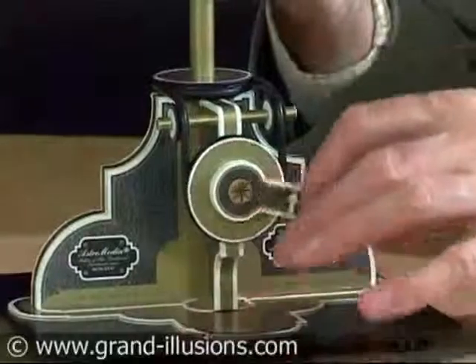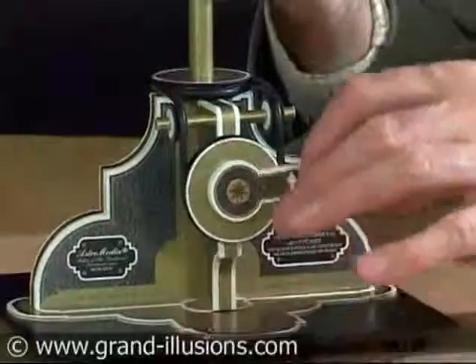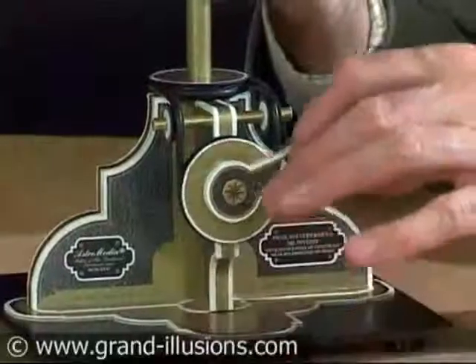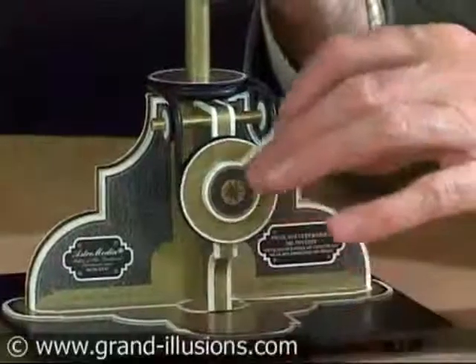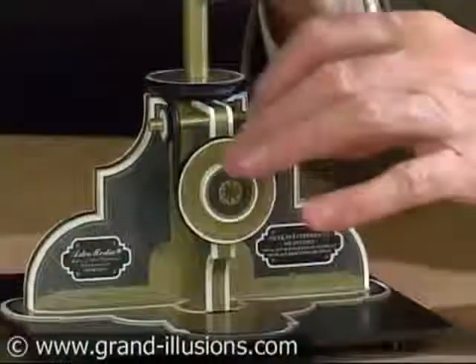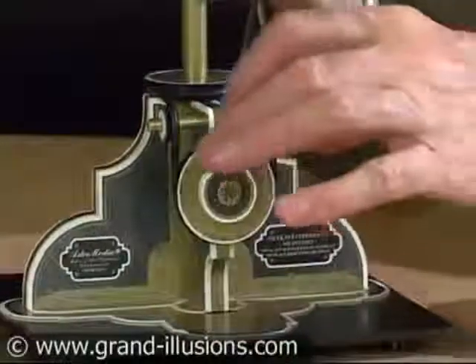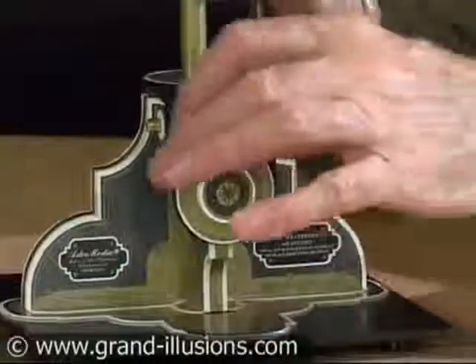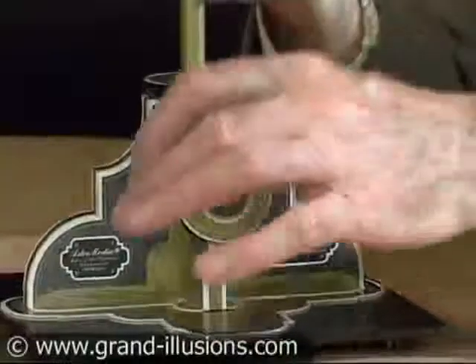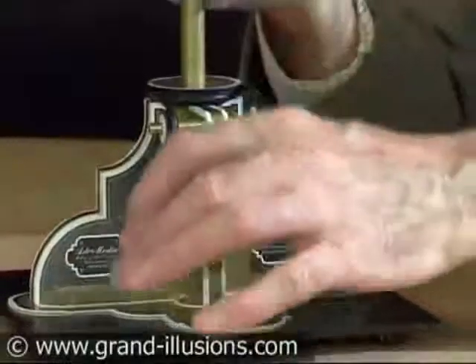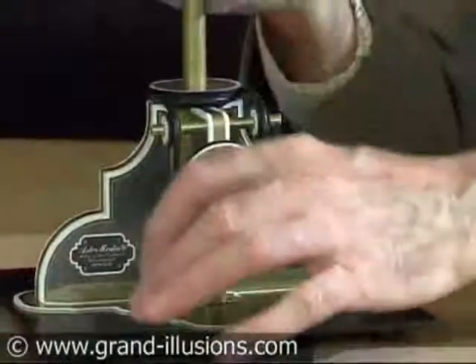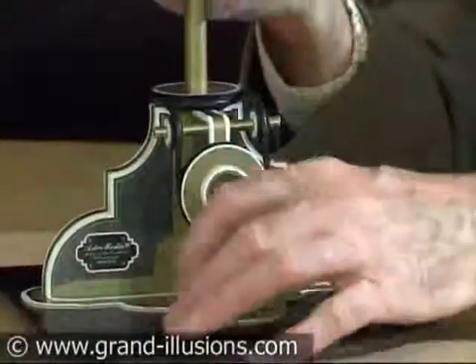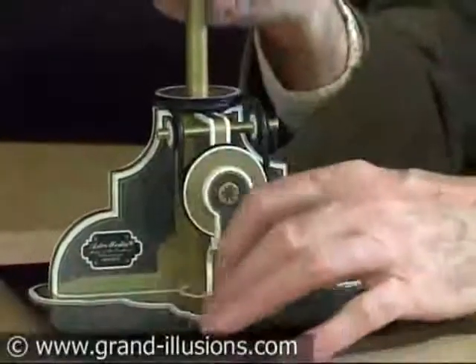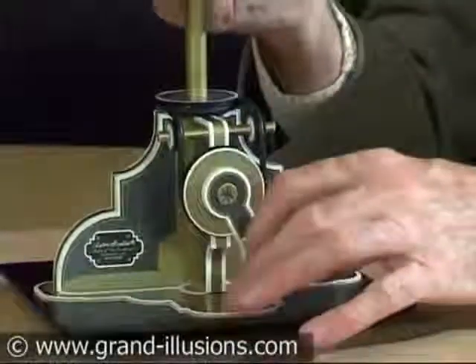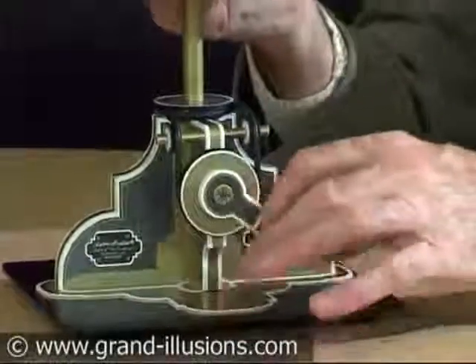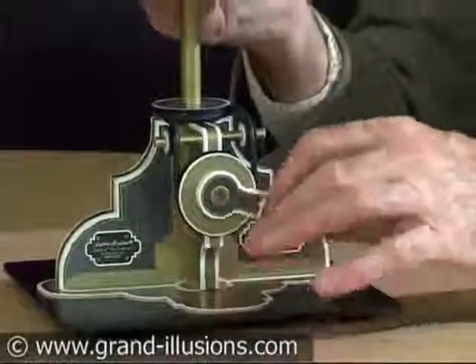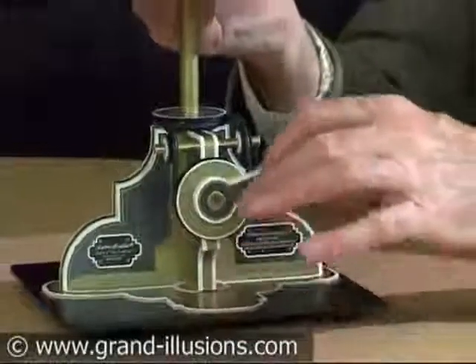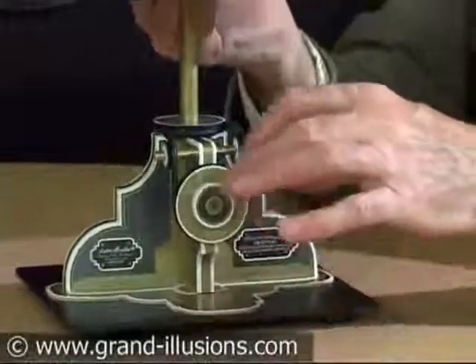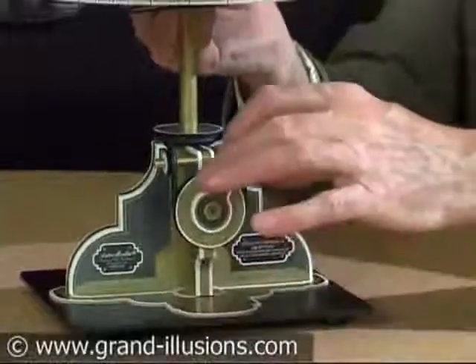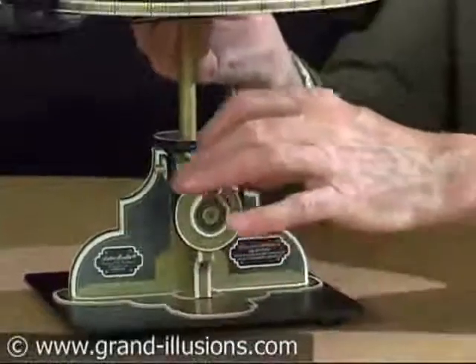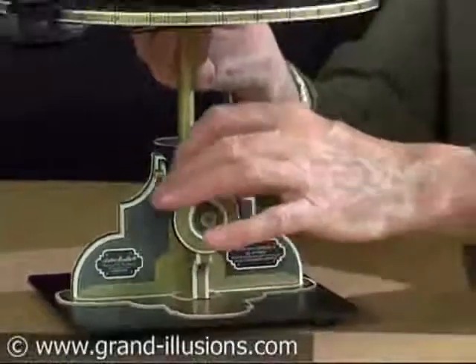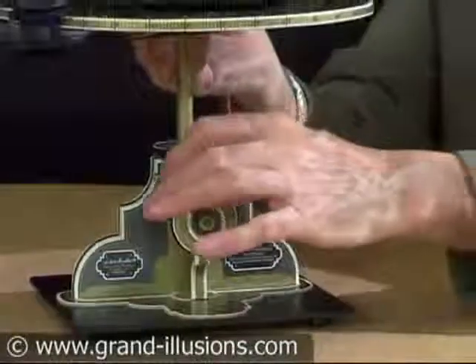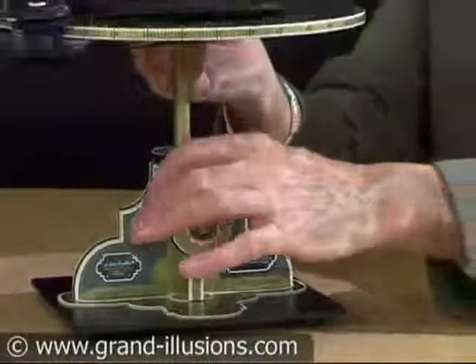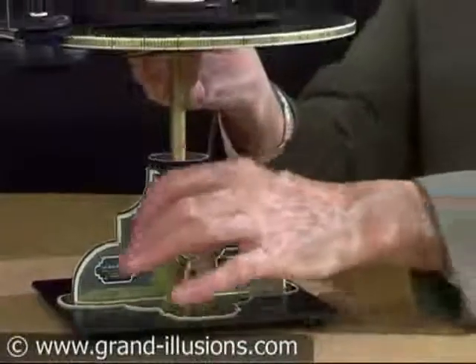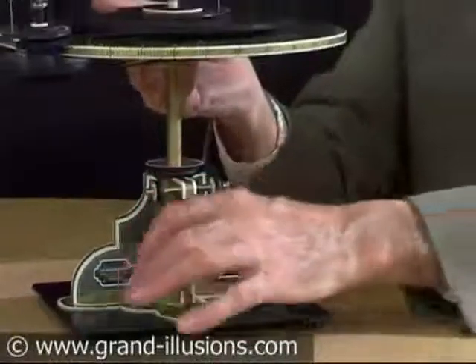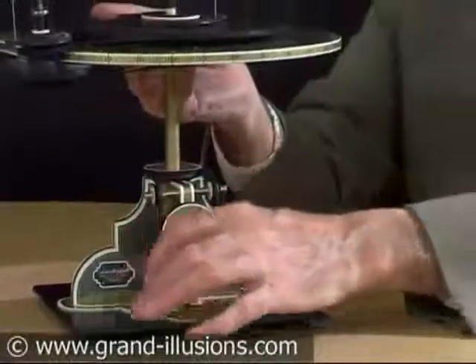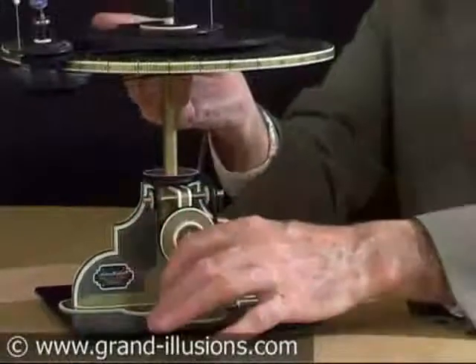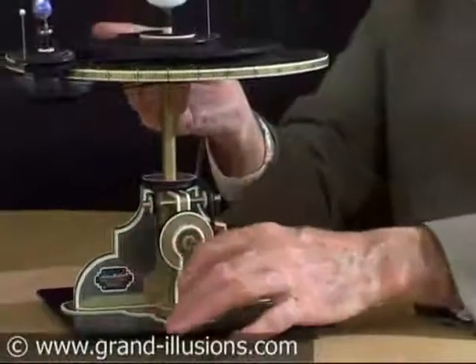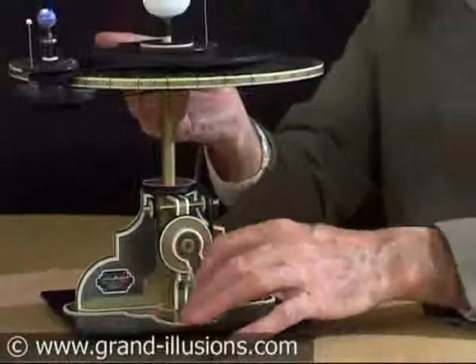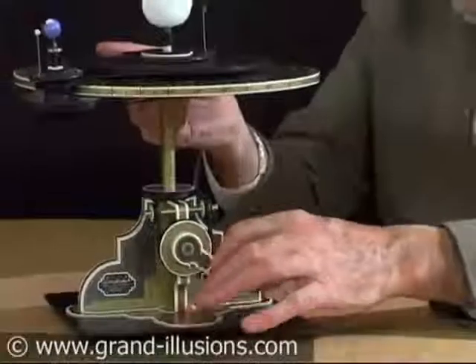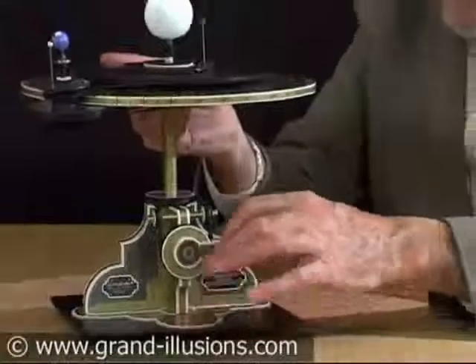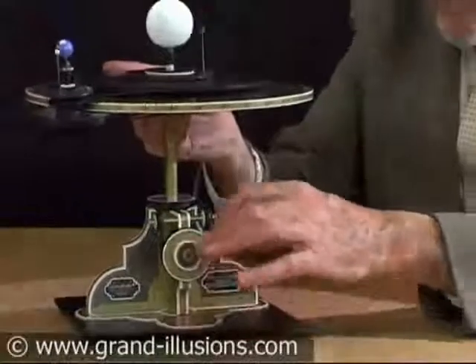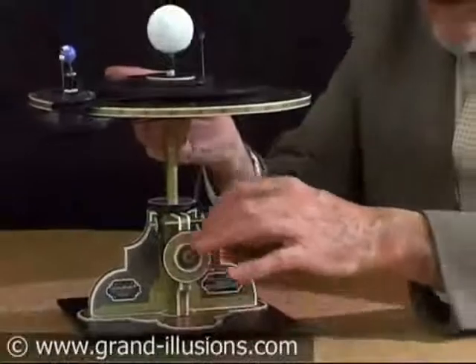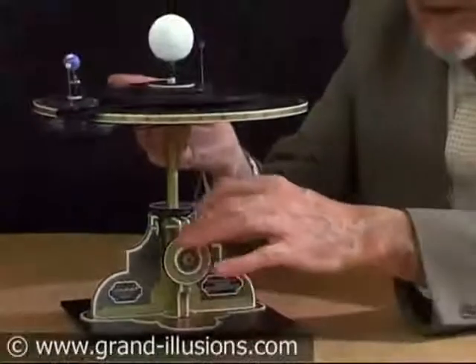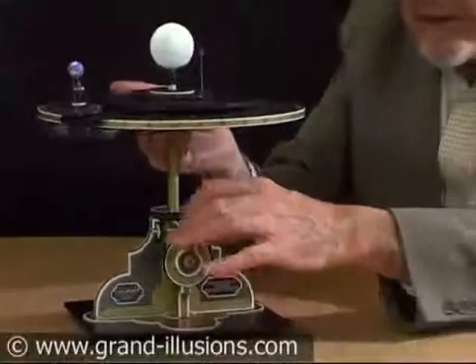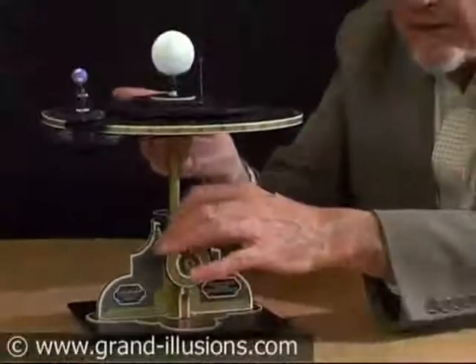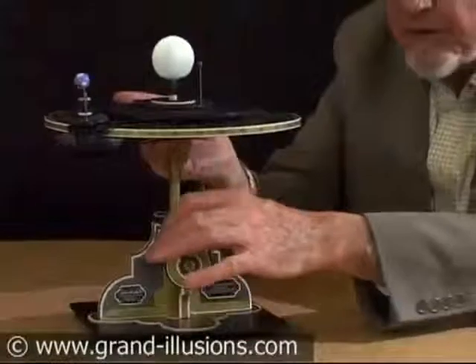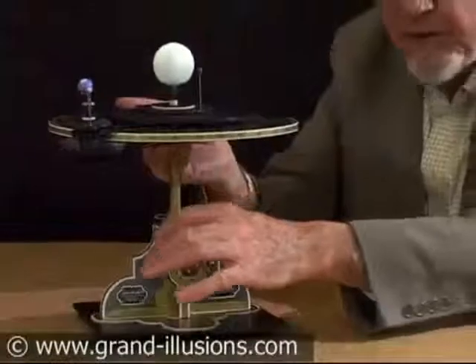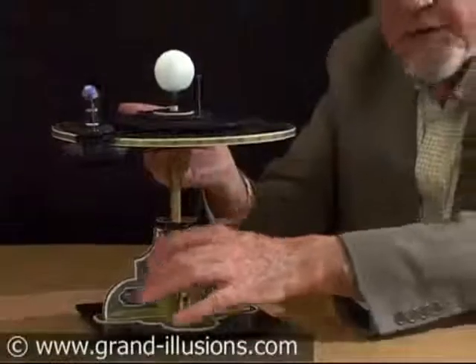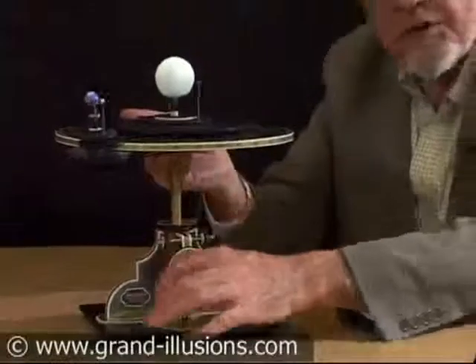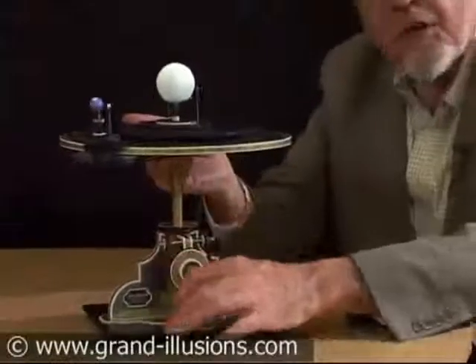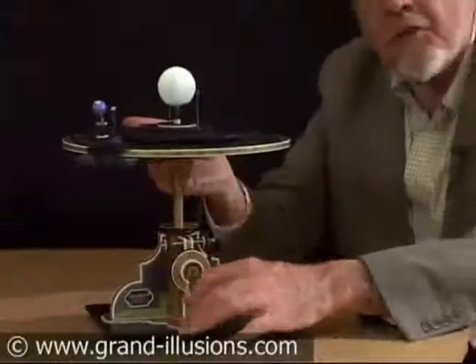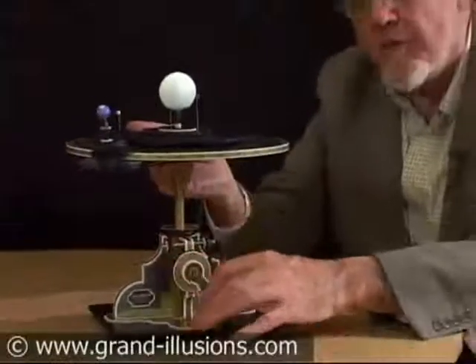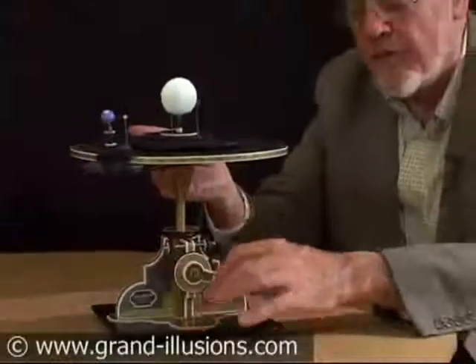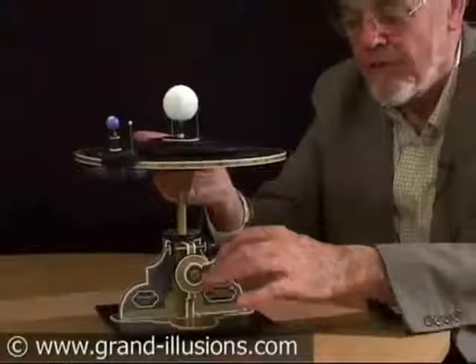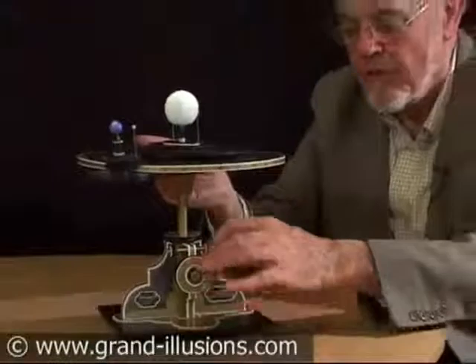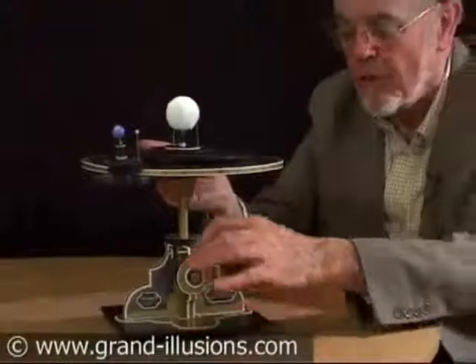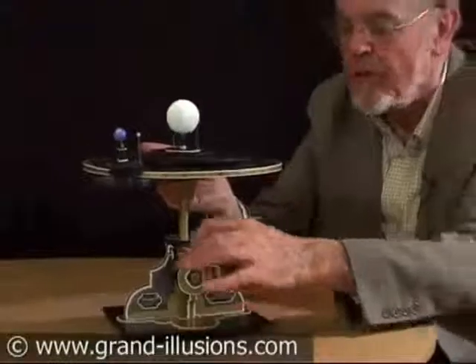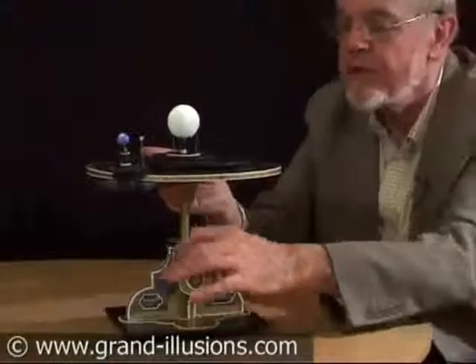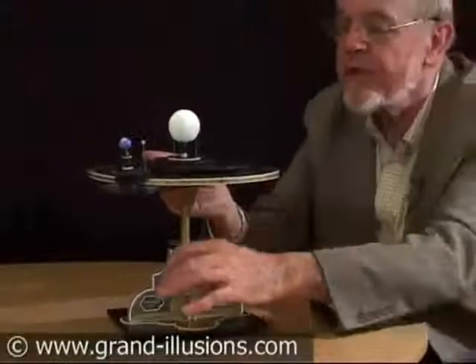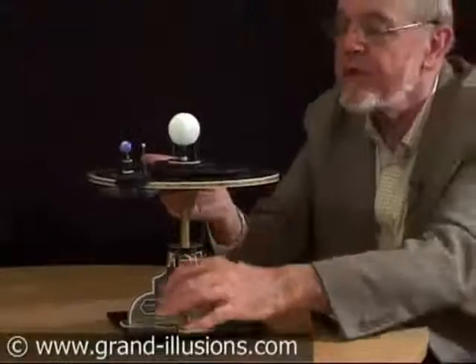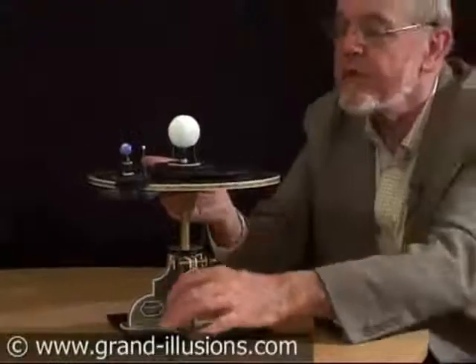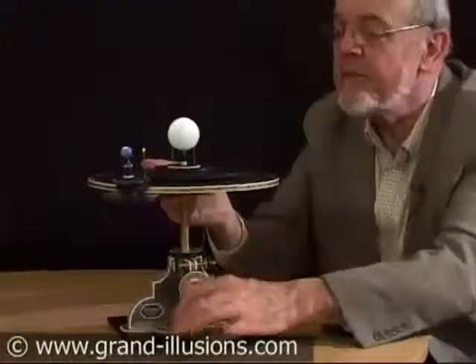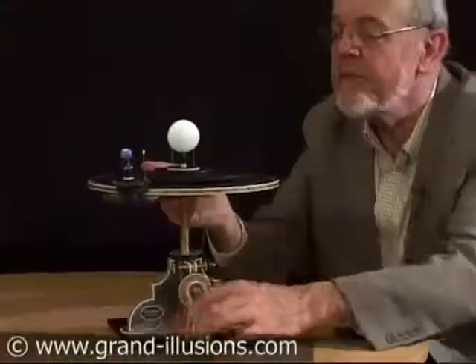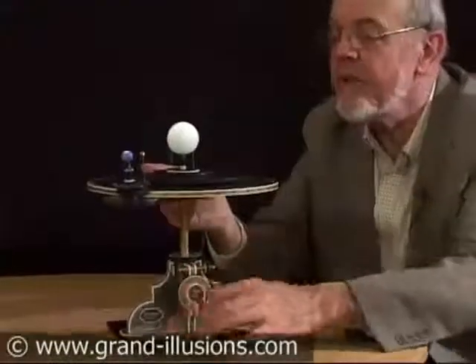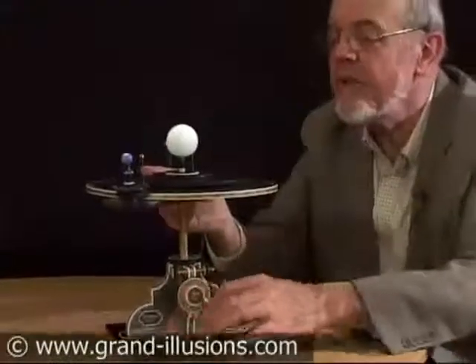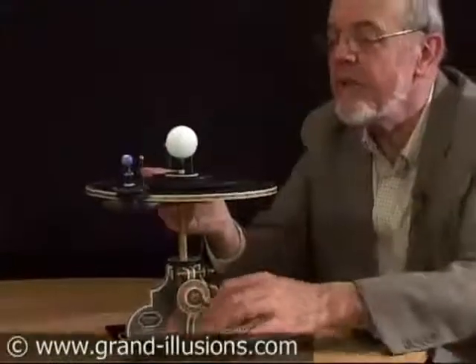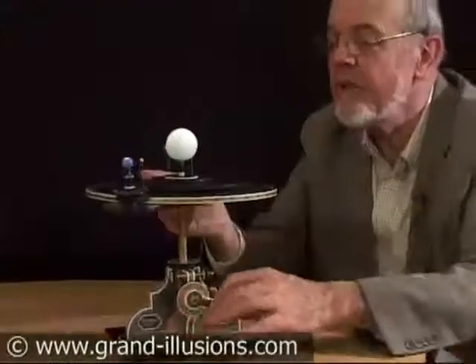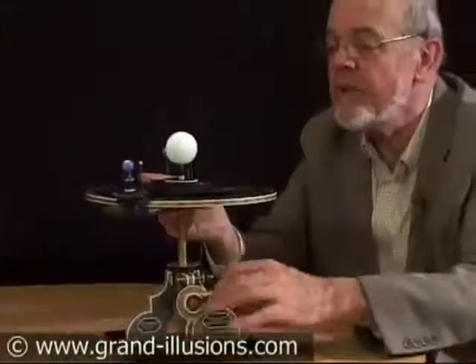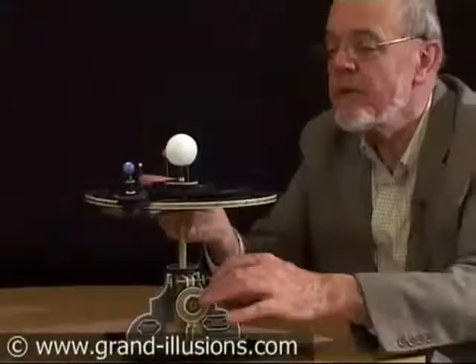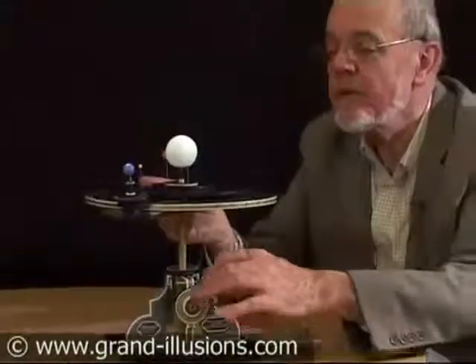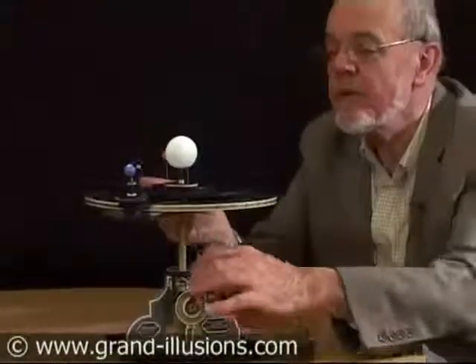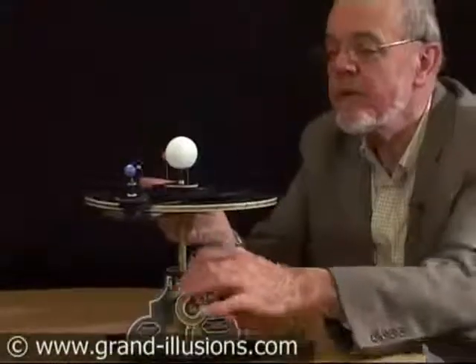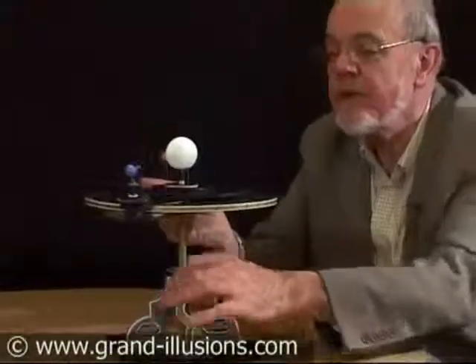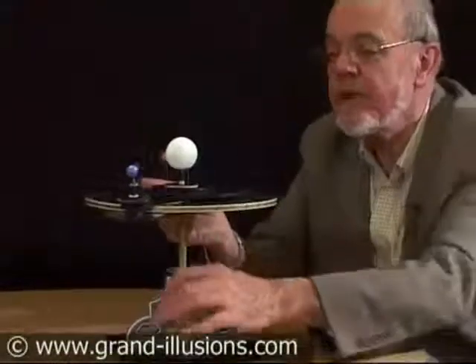An orrery kit that we've come across. It's a DIY — construct it yourself for a long winter evening — but look at the effect.